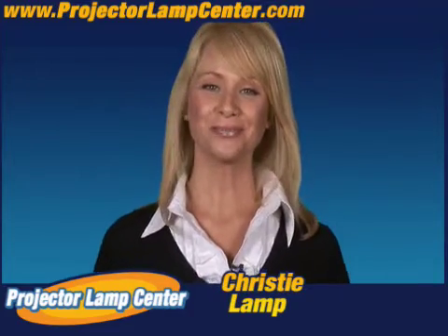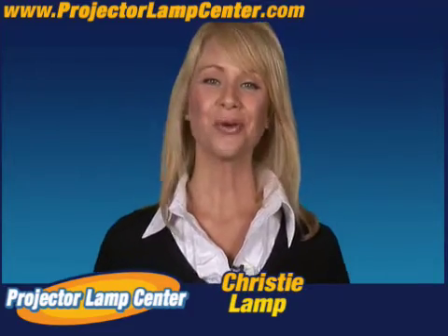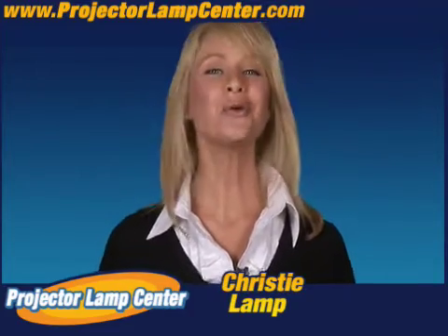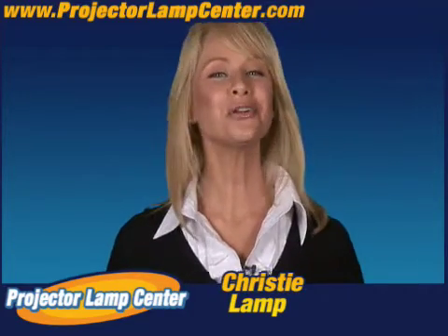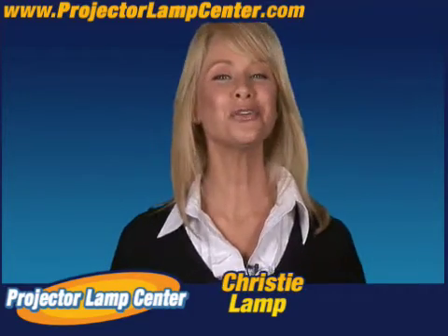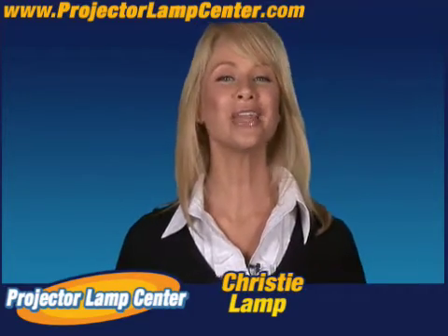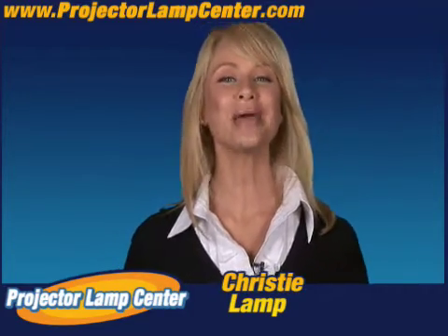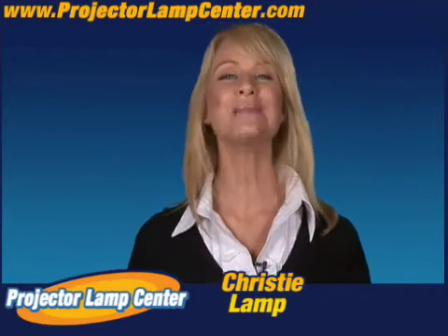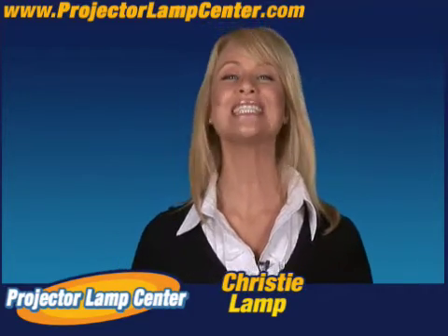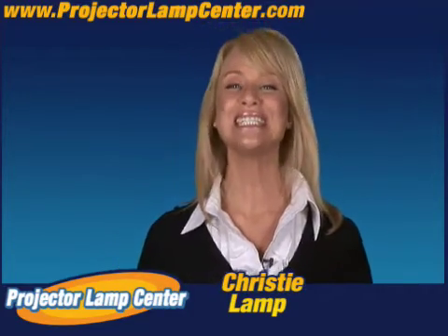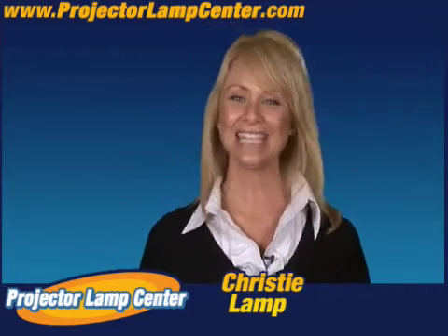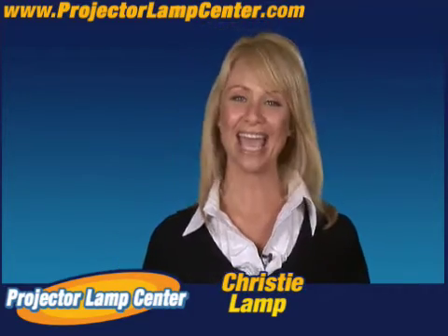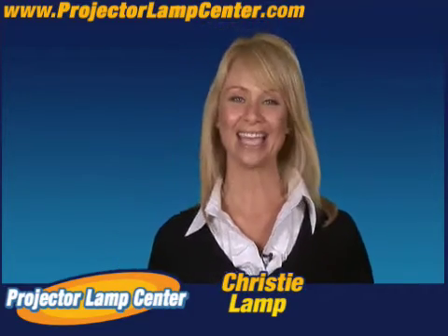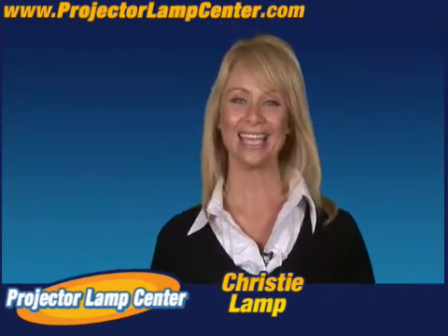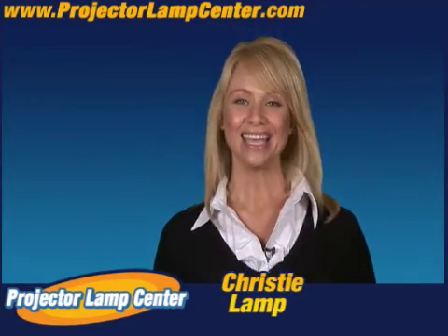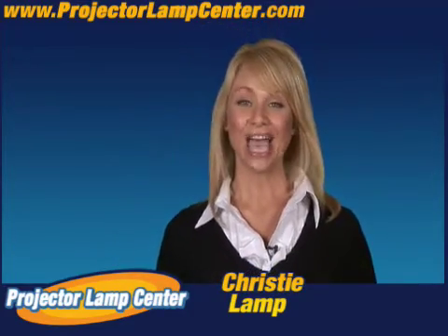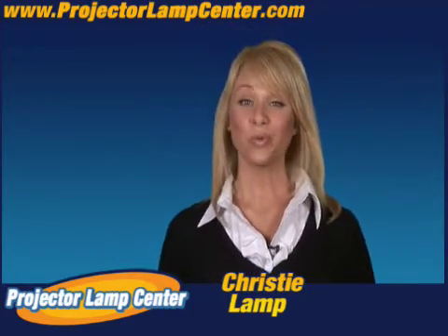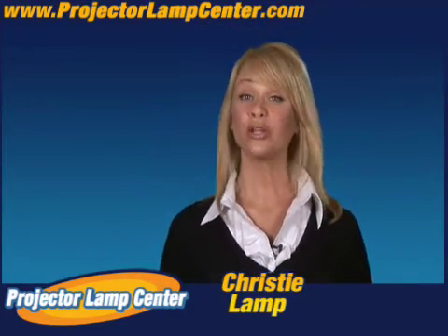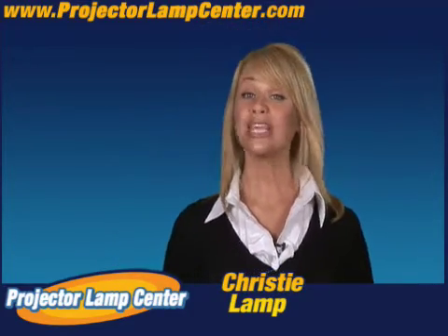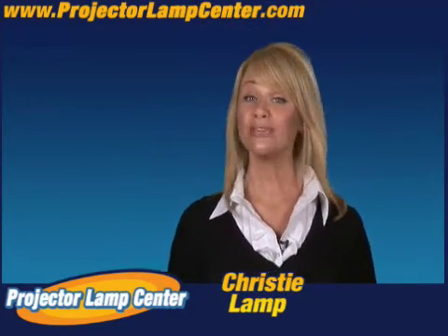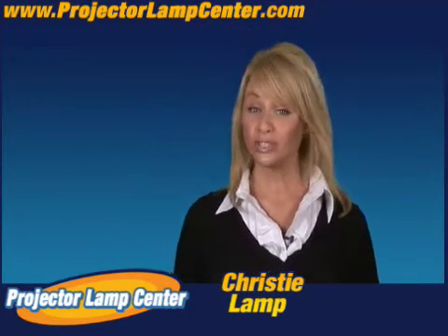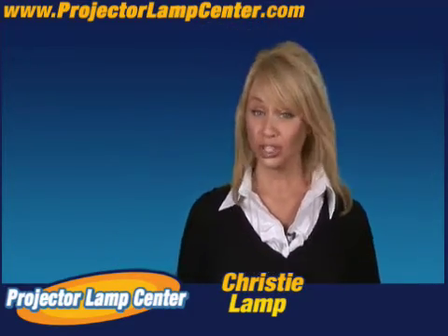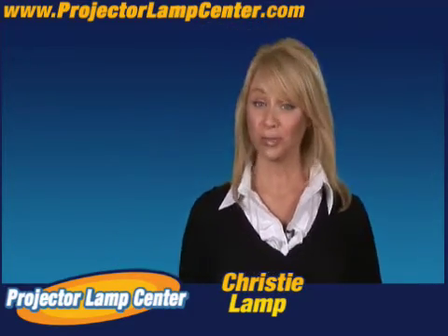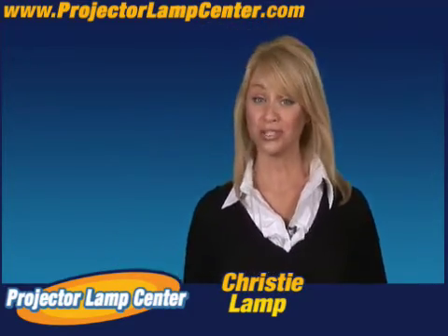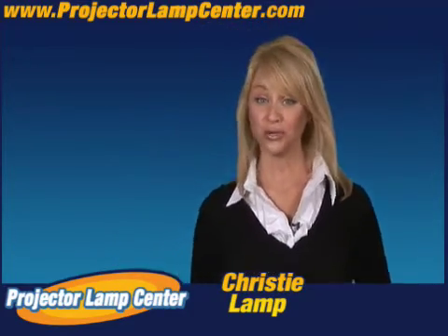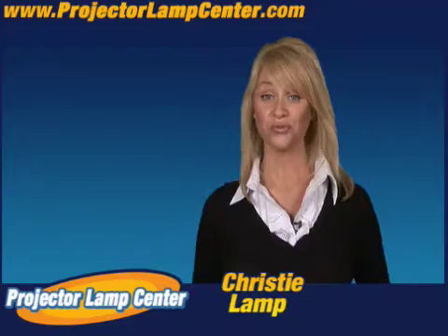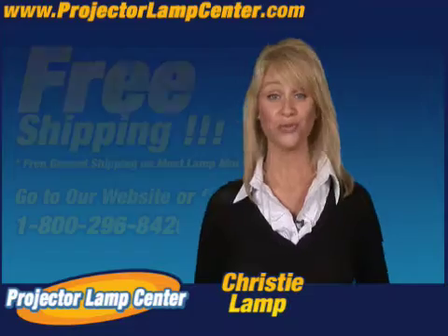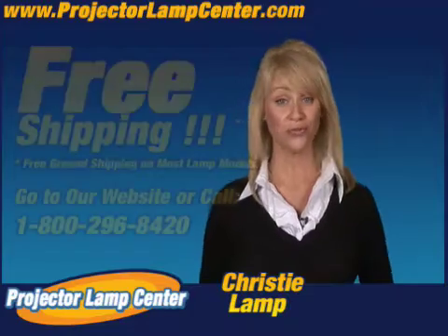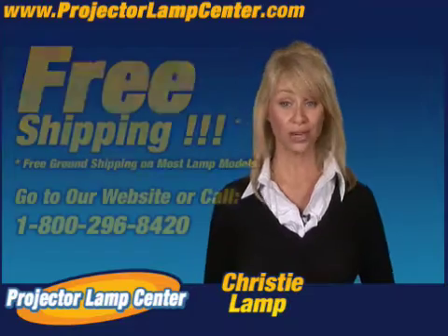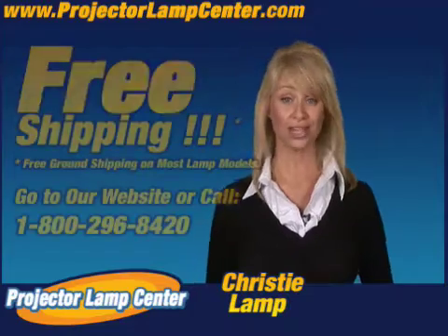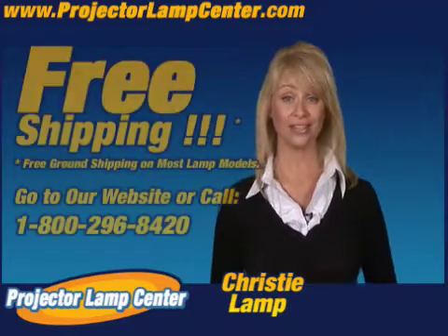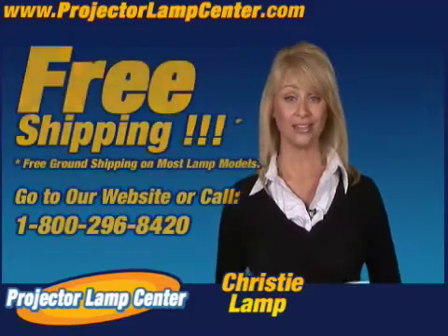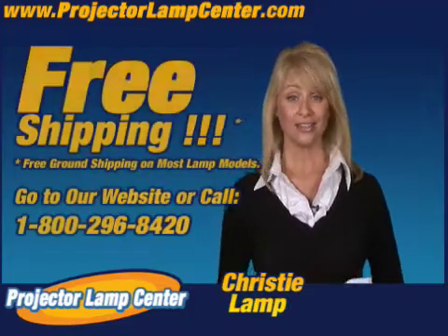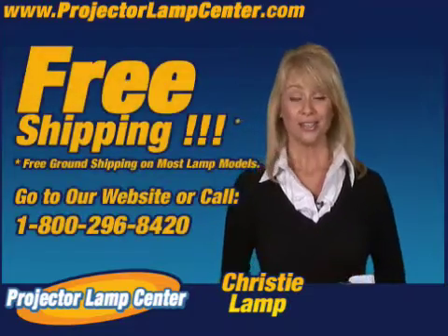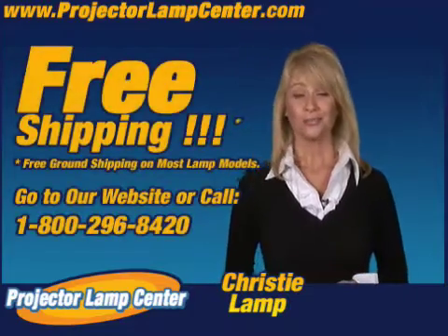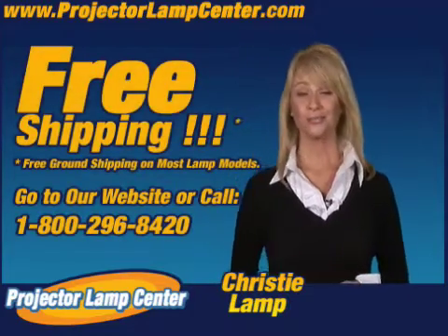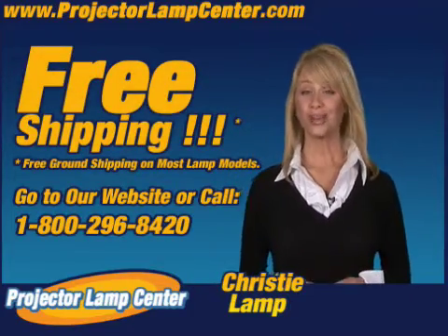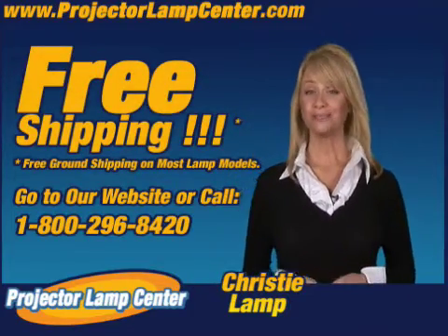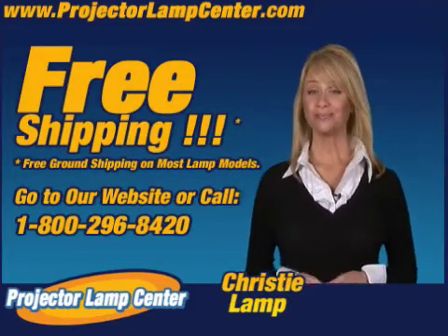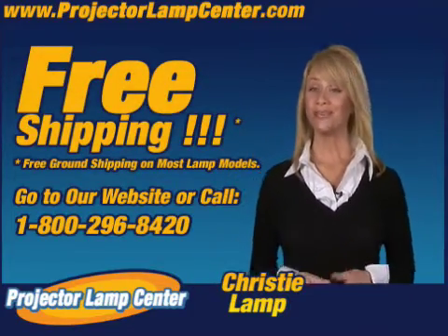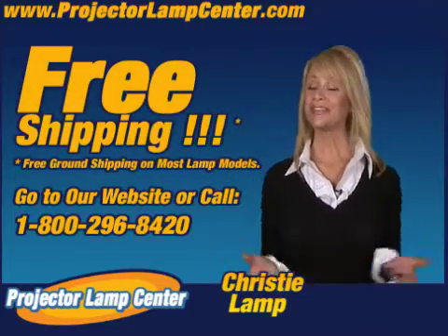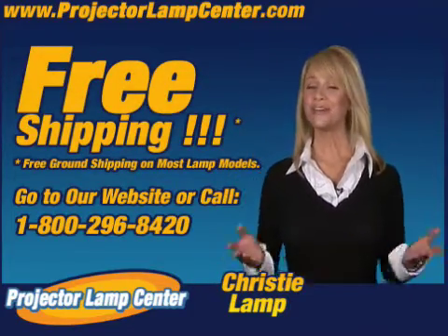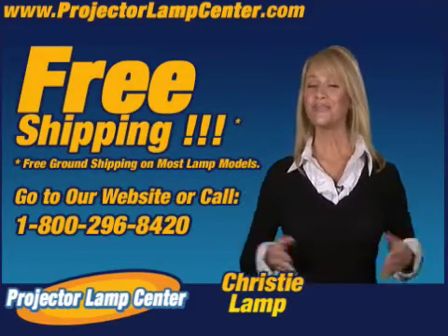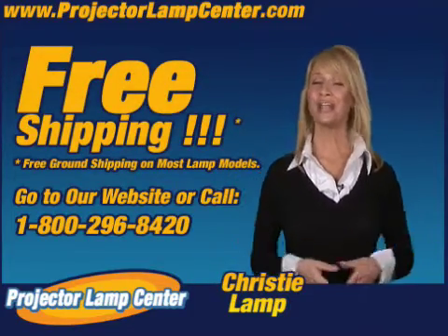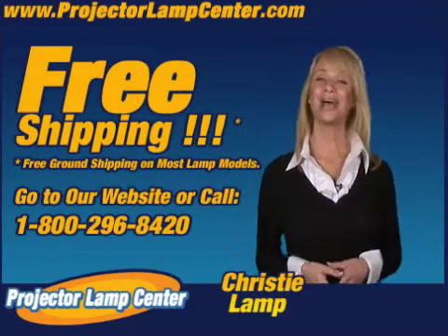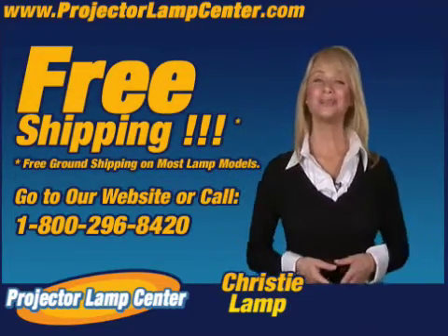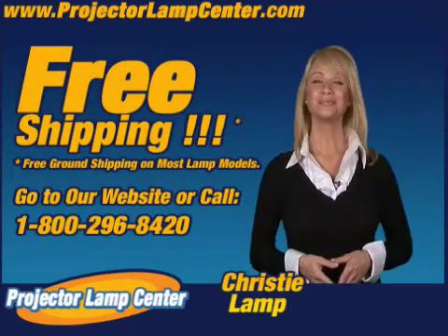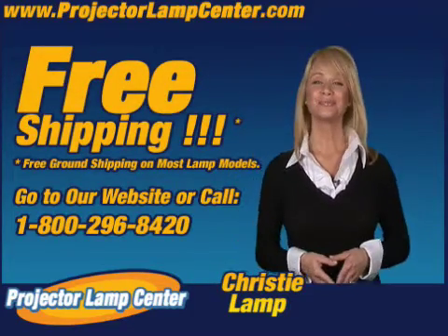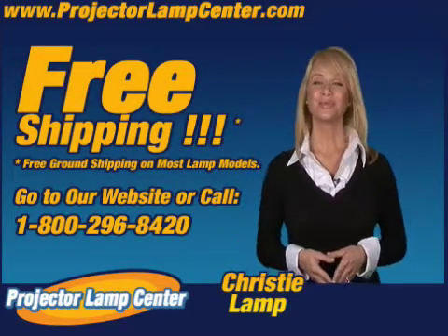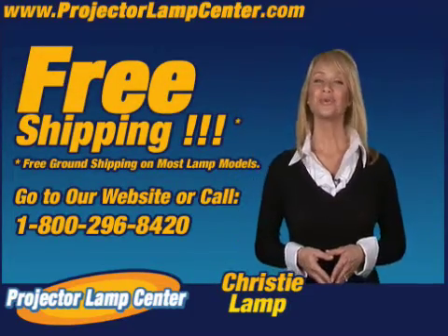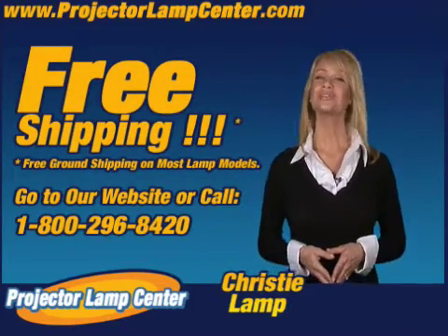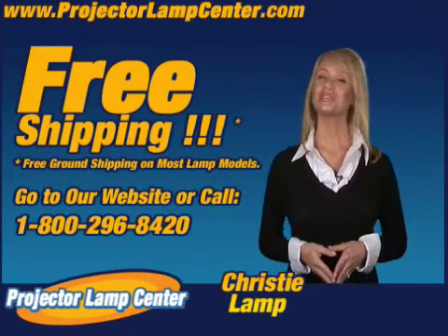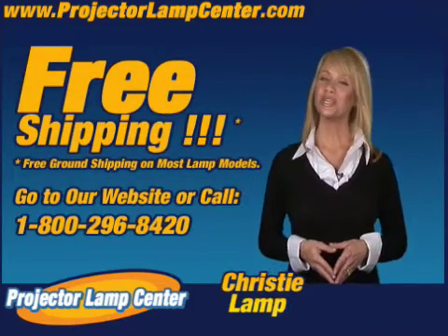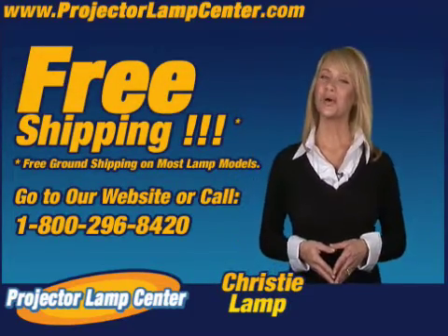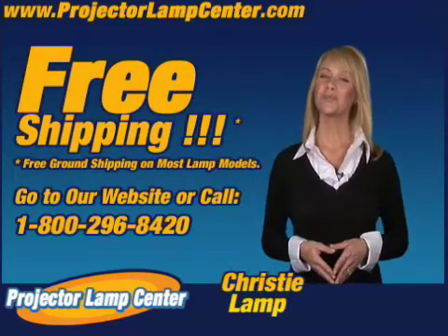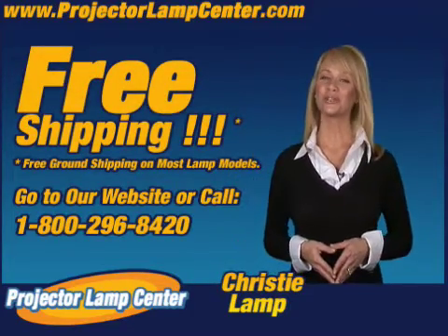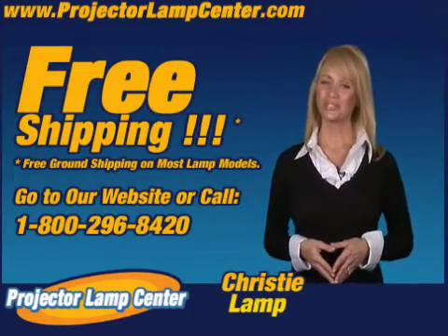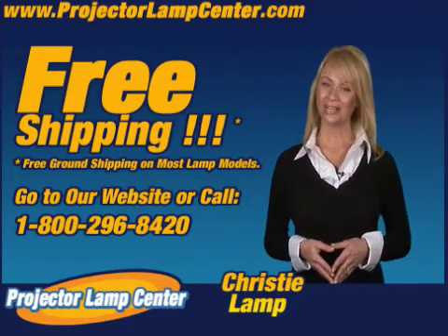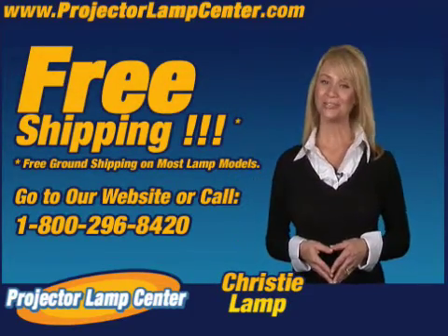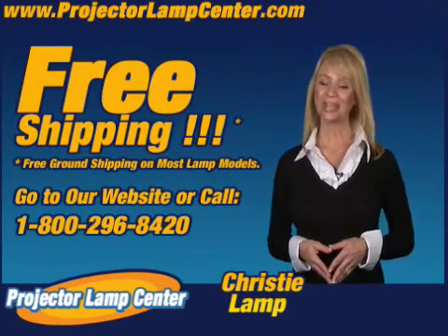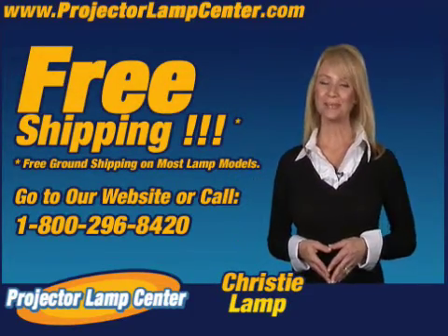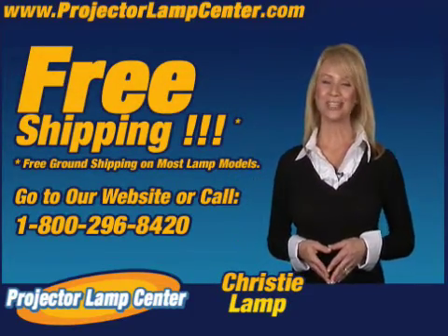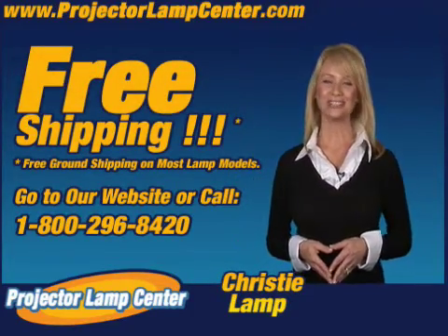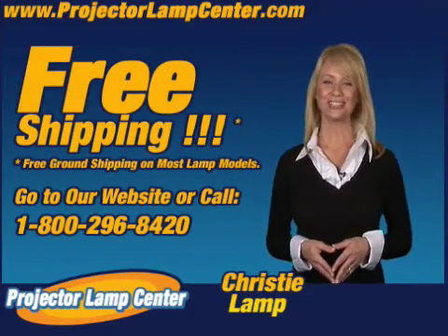Order your lamp today and we'll even ship it to you for free. That's all for now. We'll see you on Projector Lamp Center.